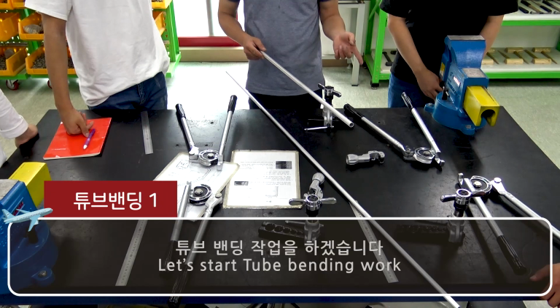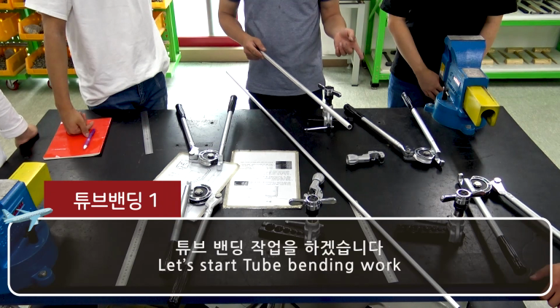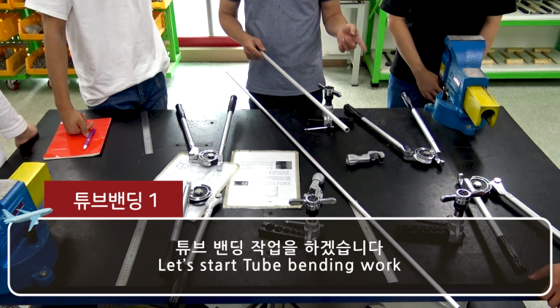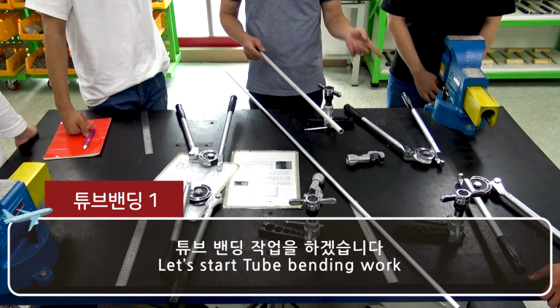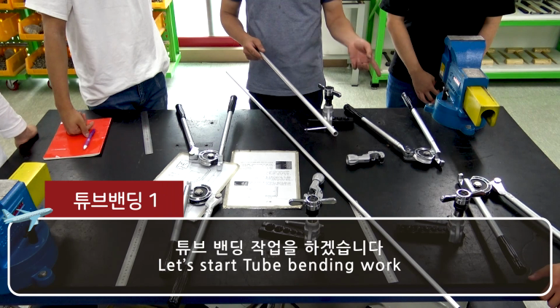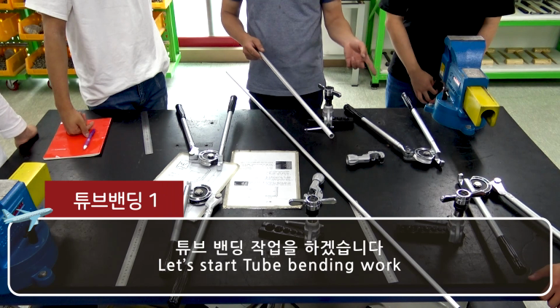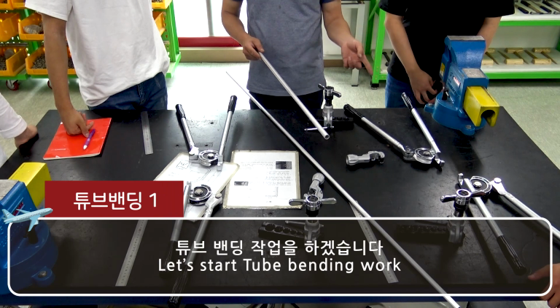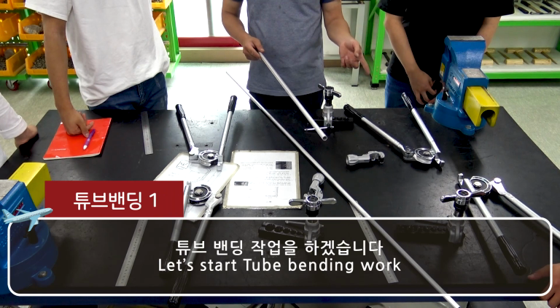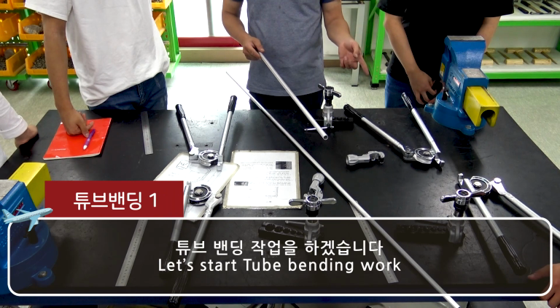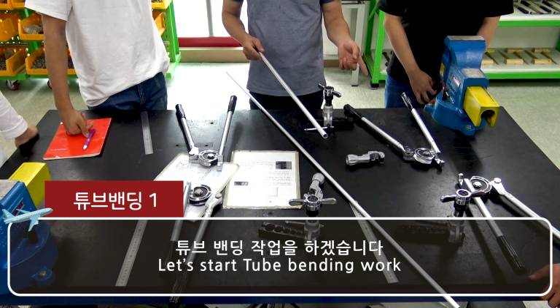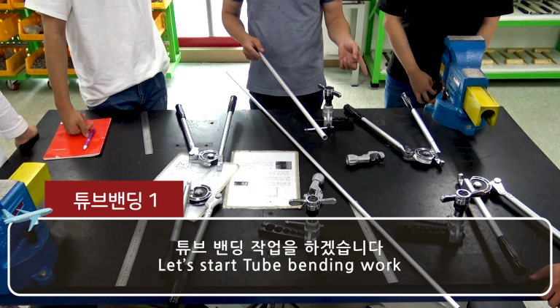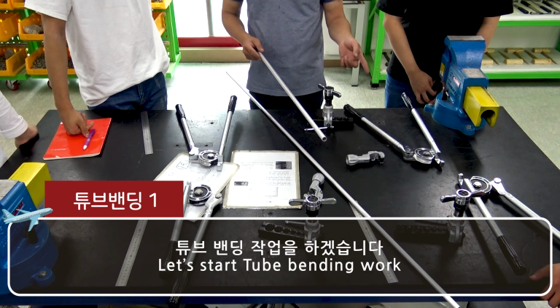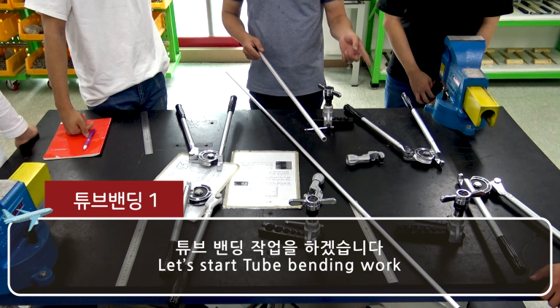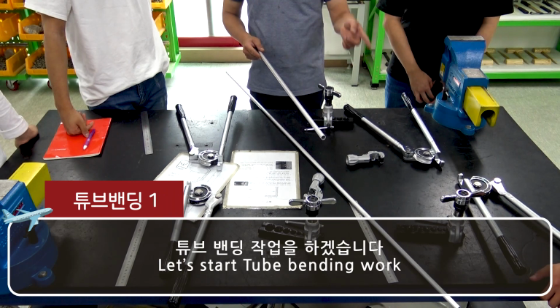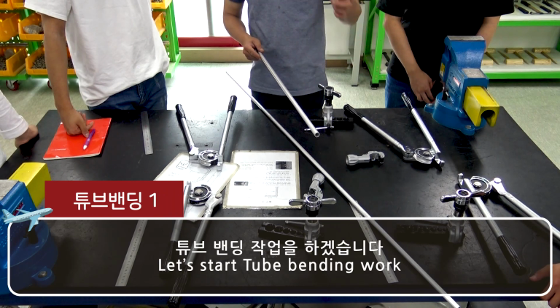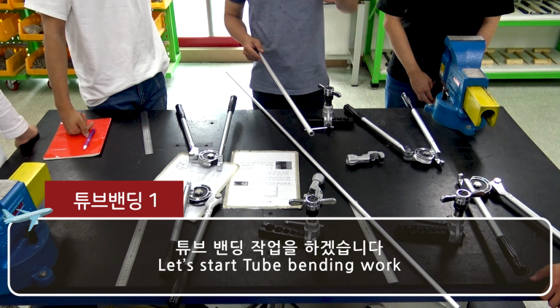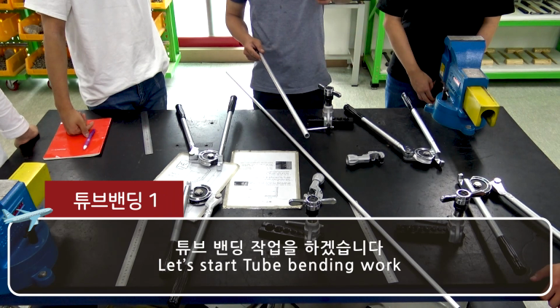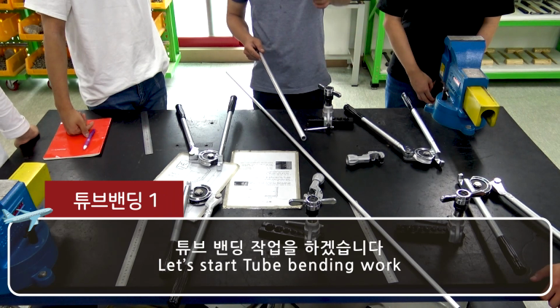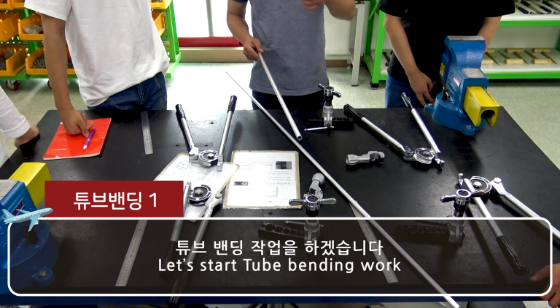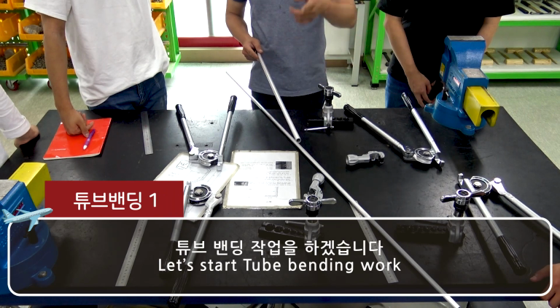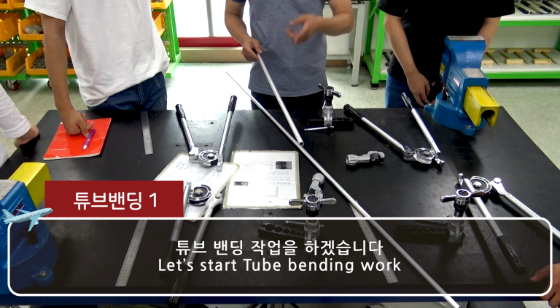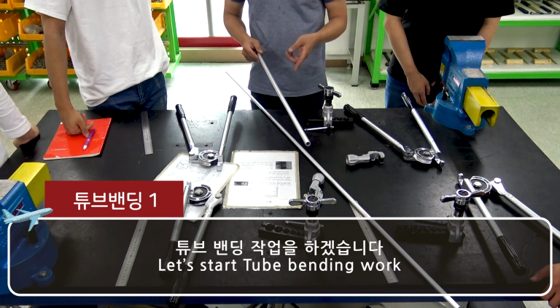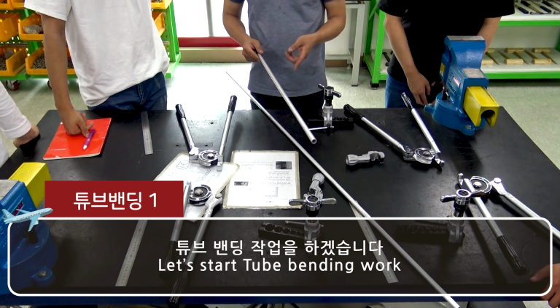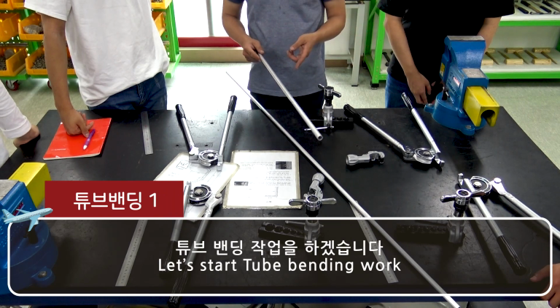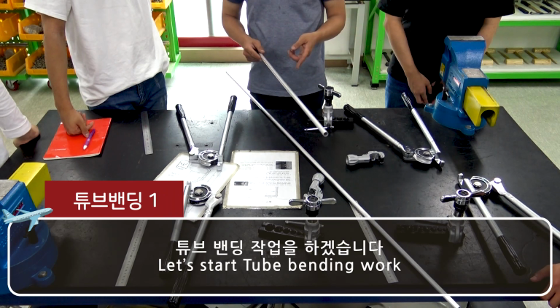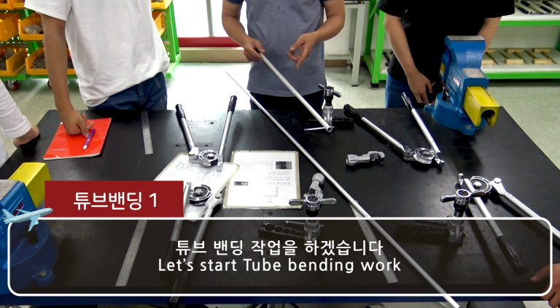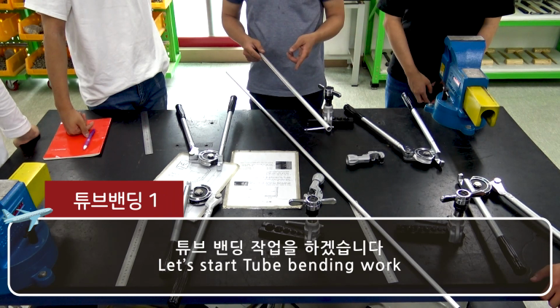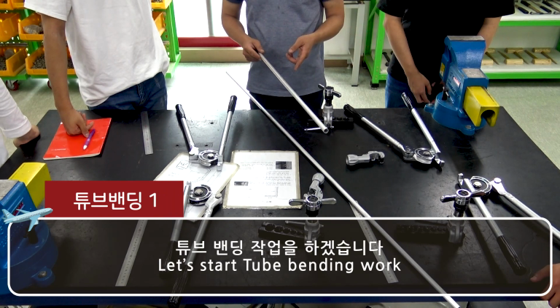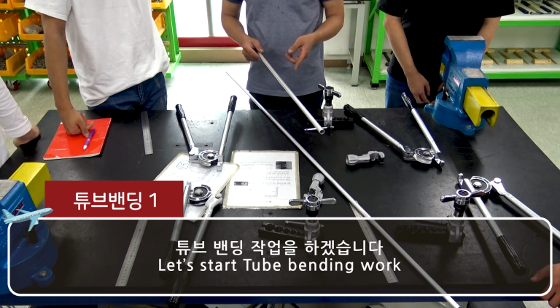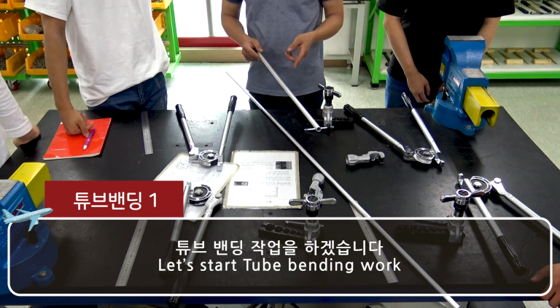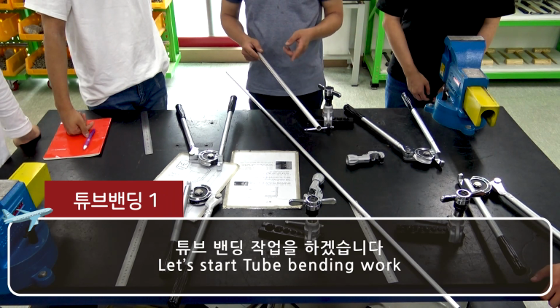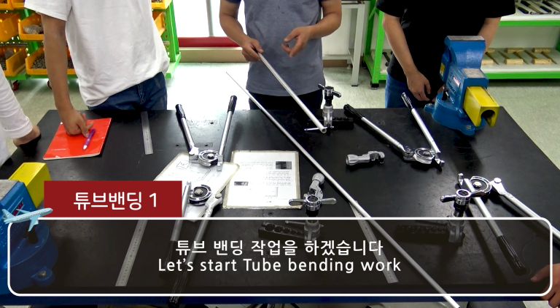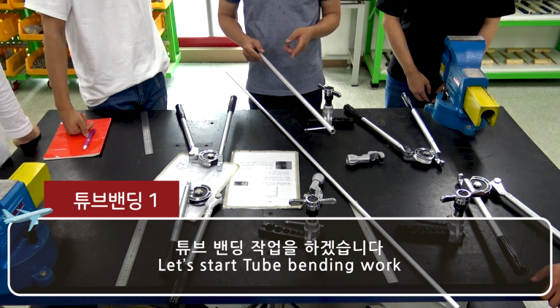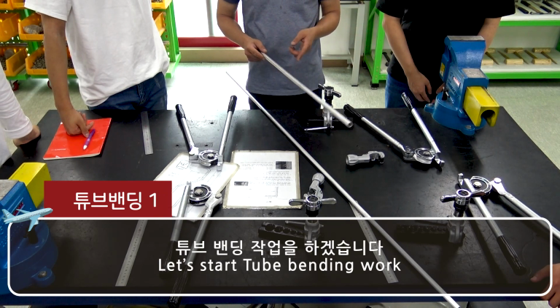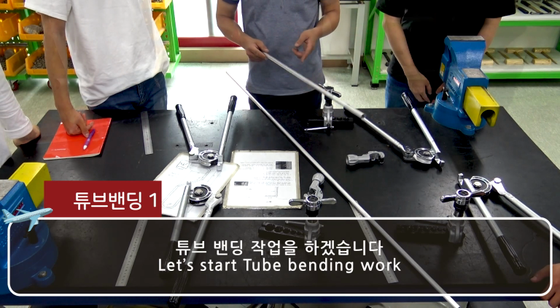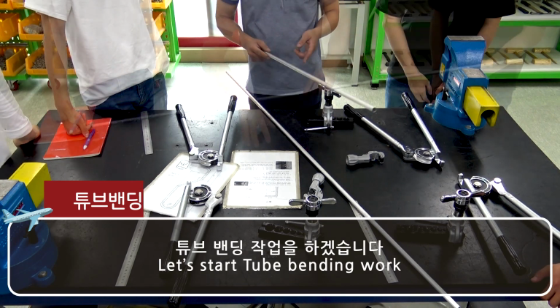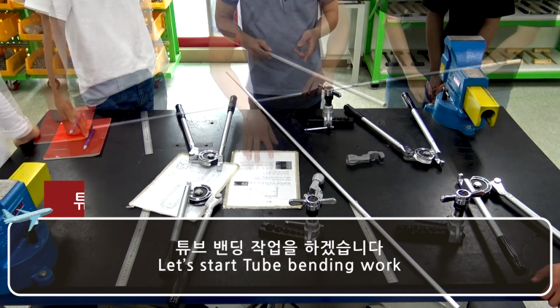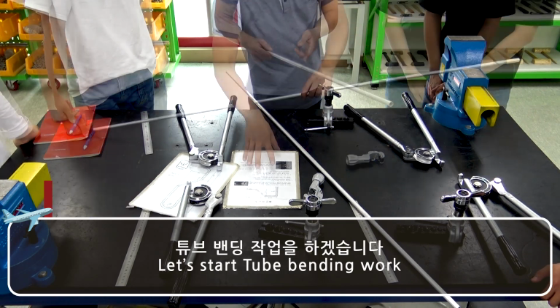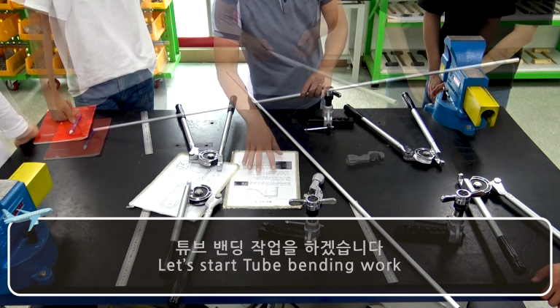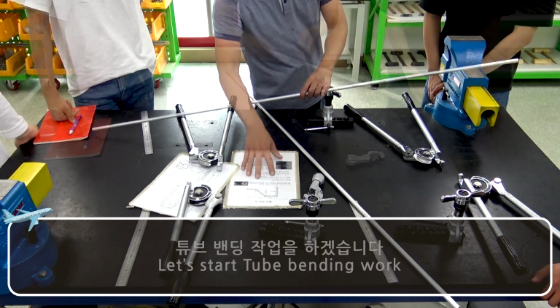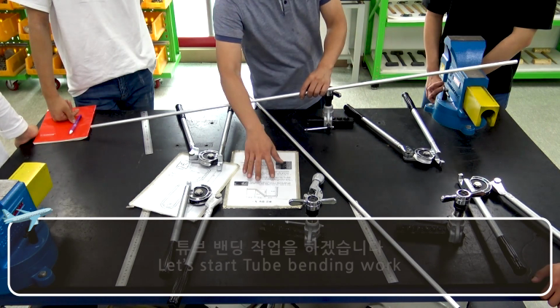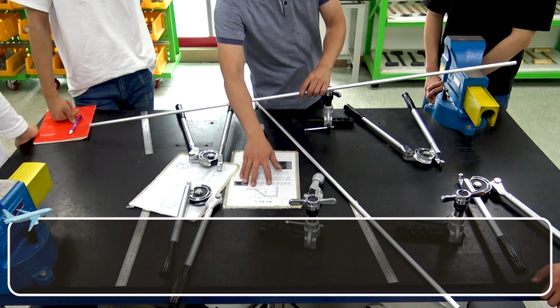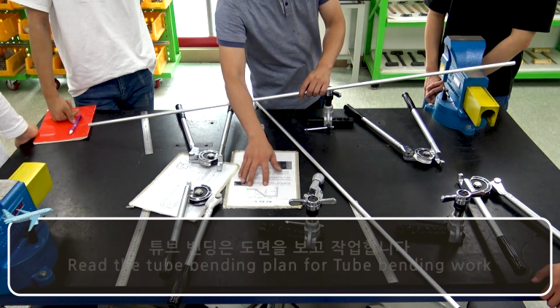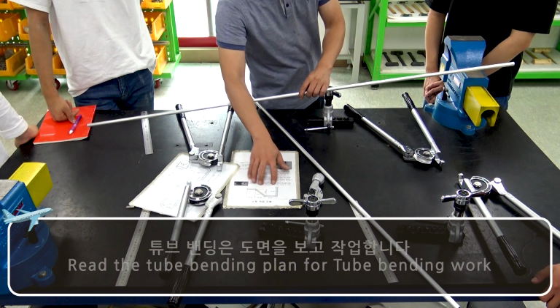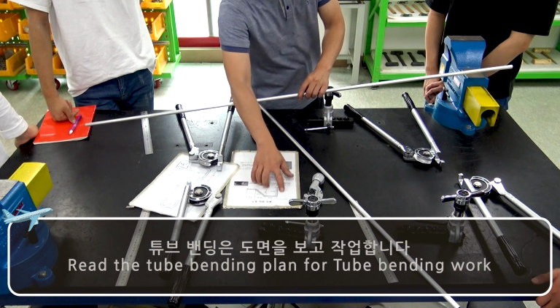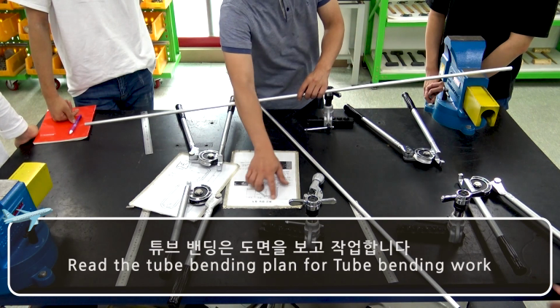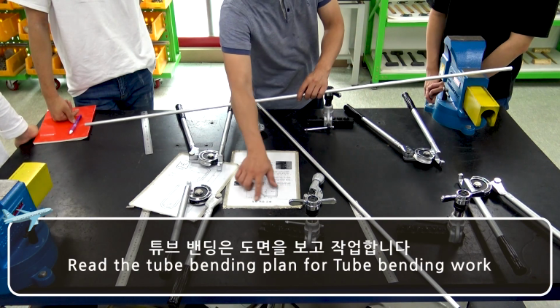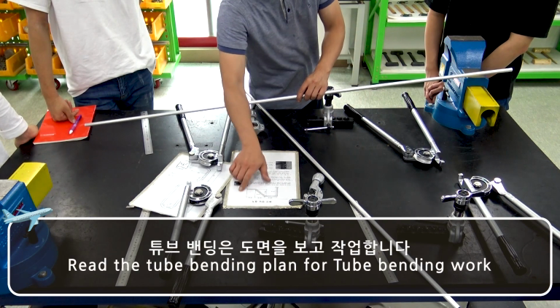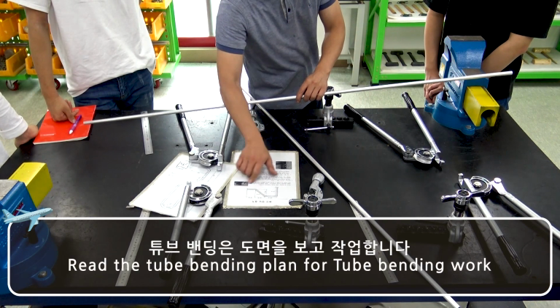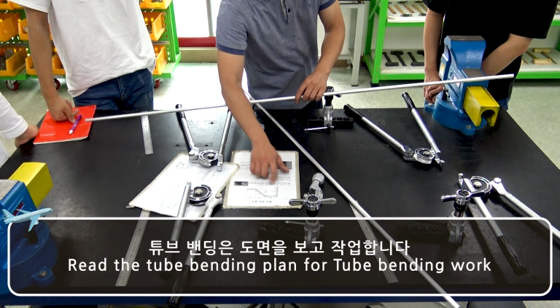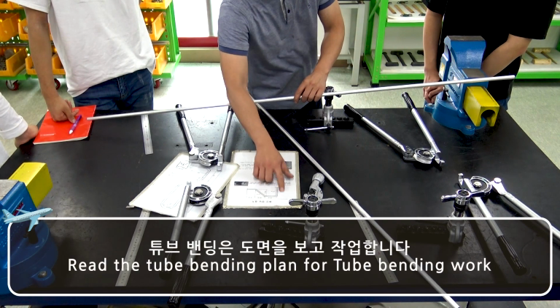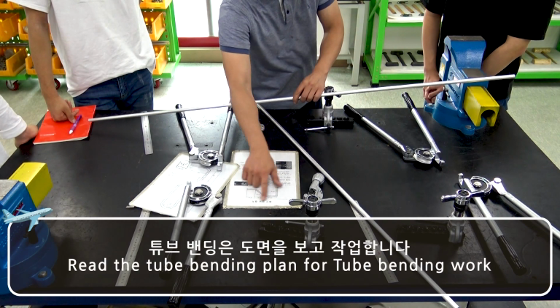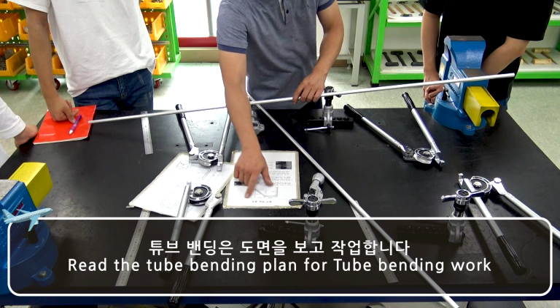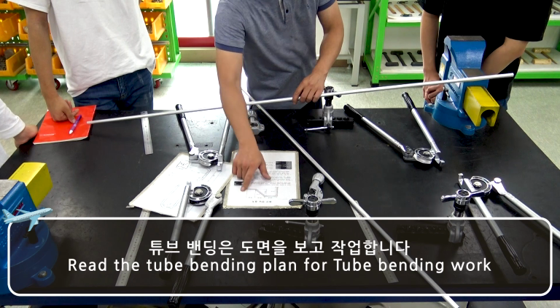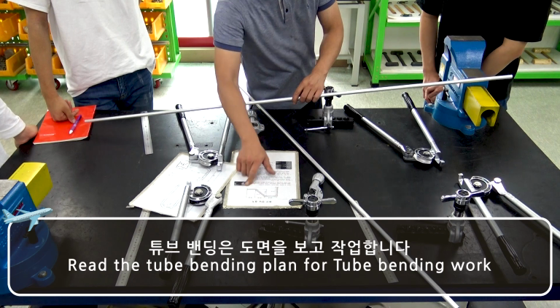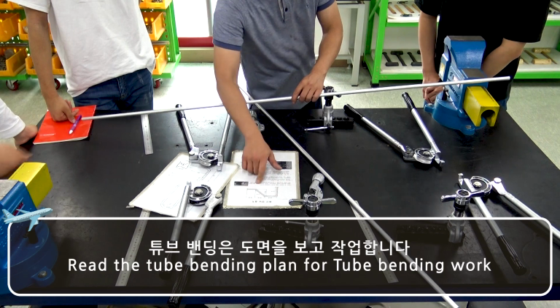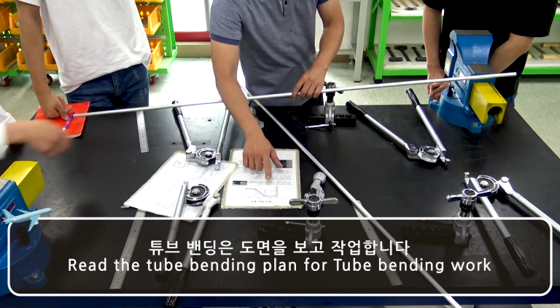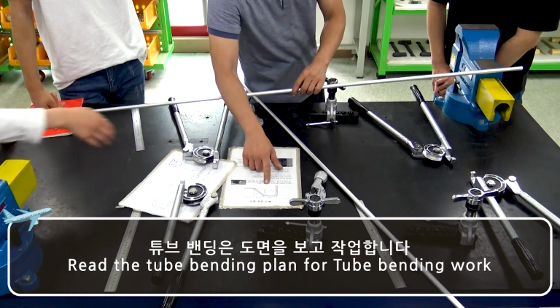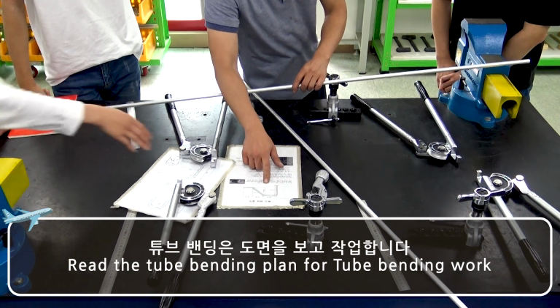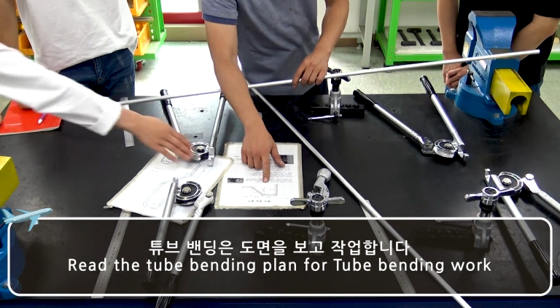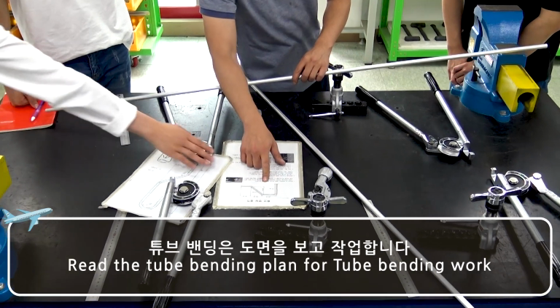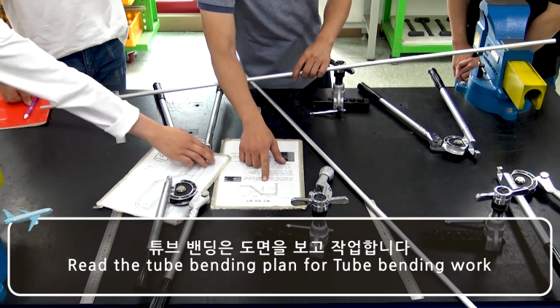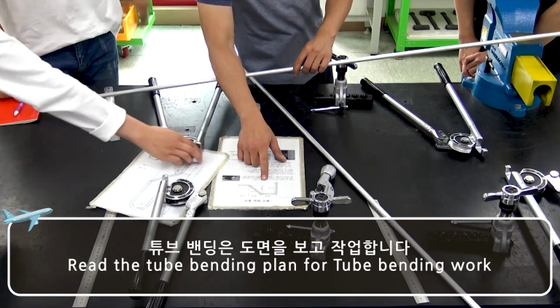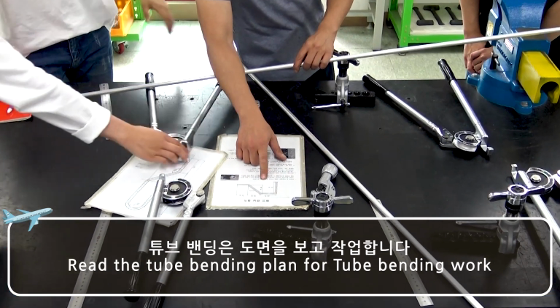Let's start tube bending work. Read the tube bending plan for tube bending work.